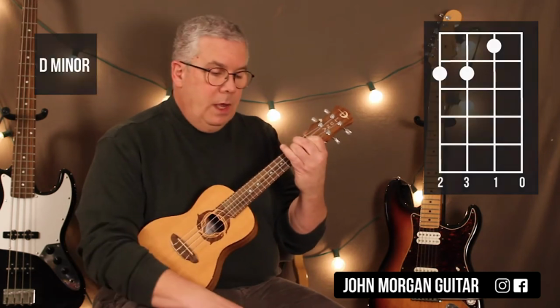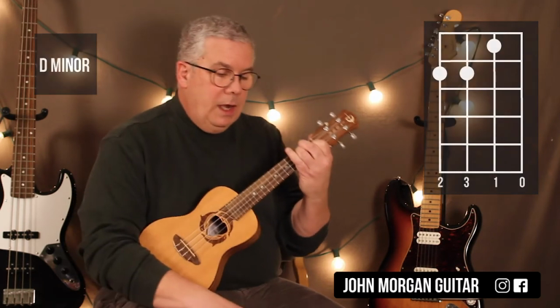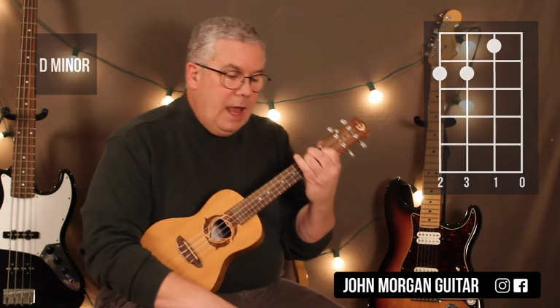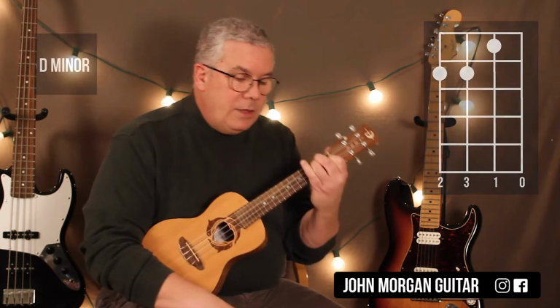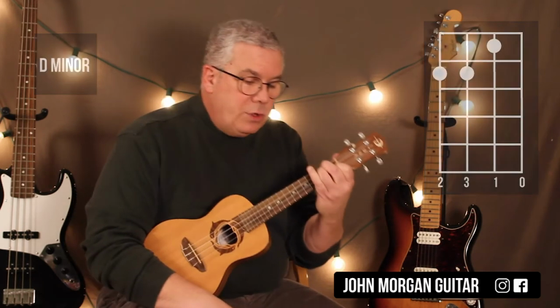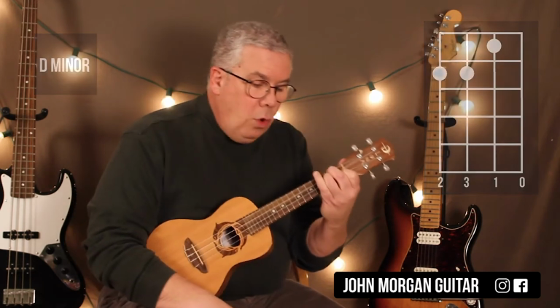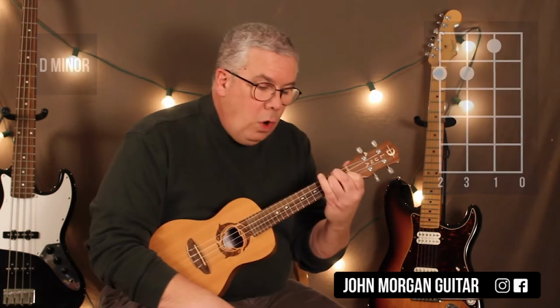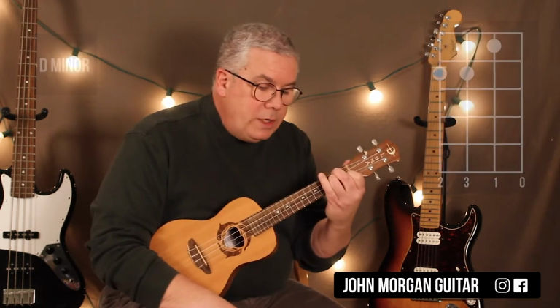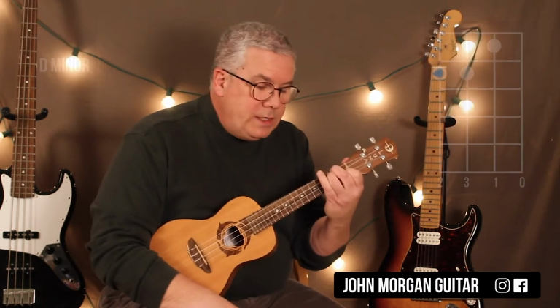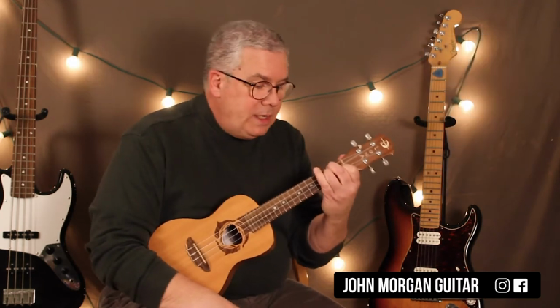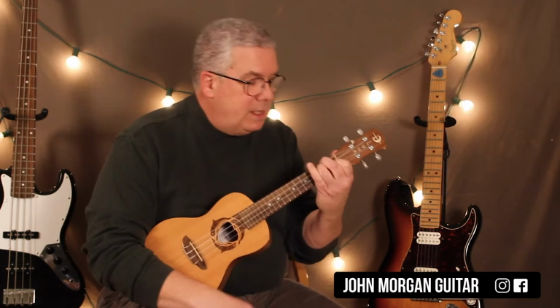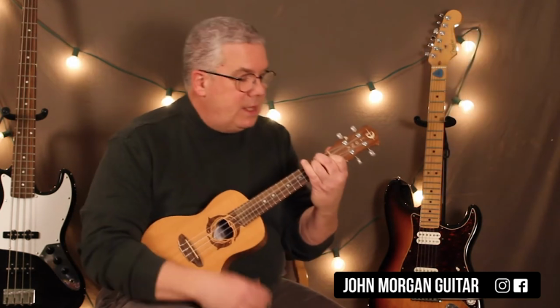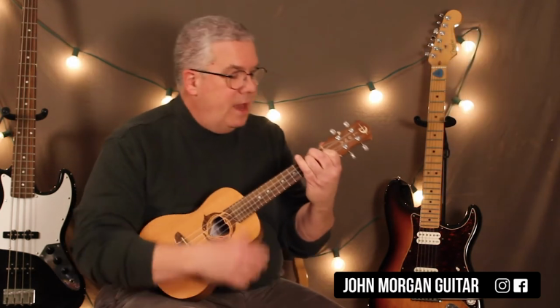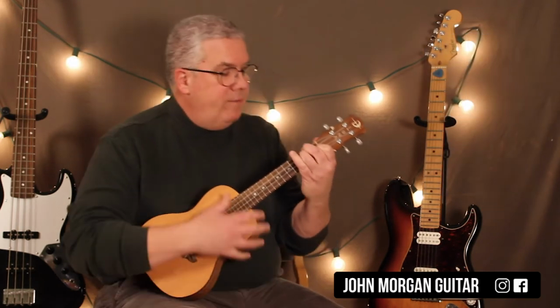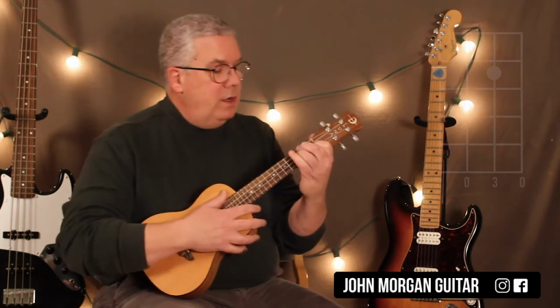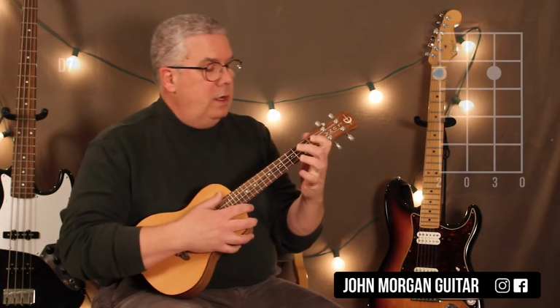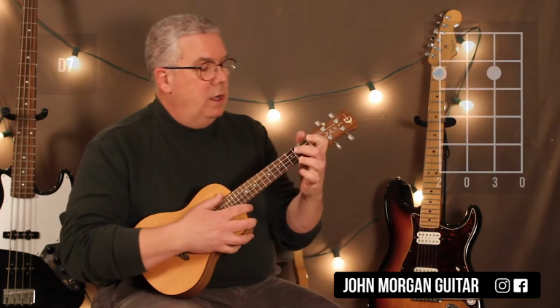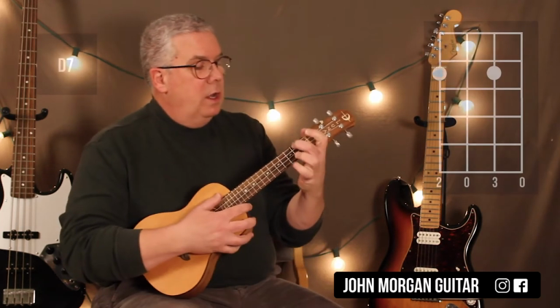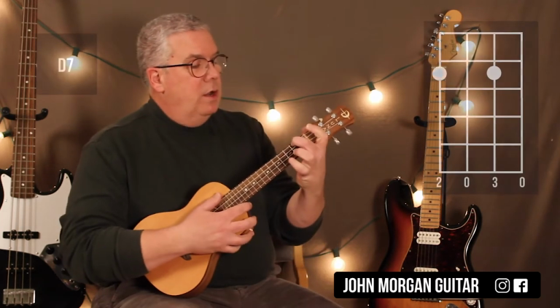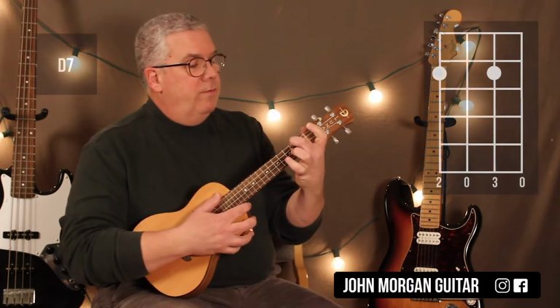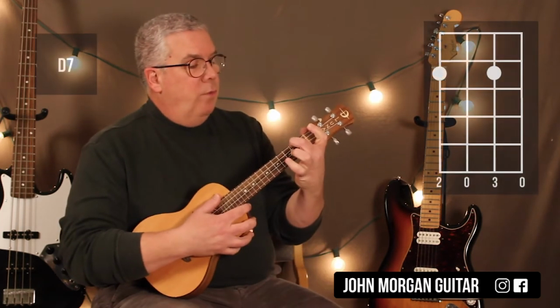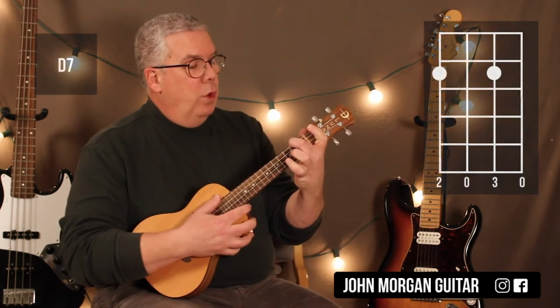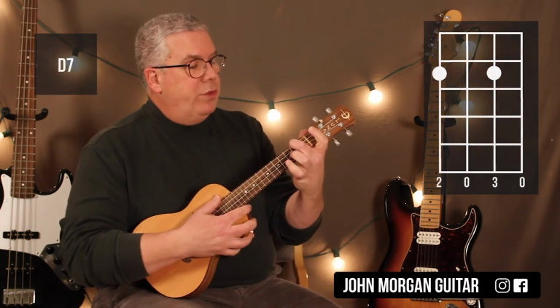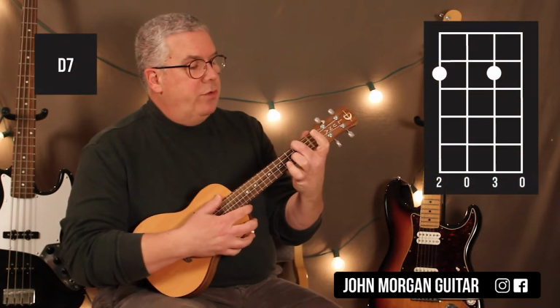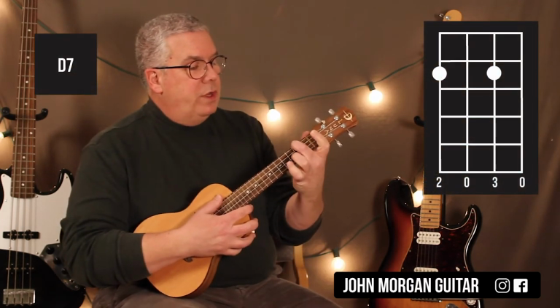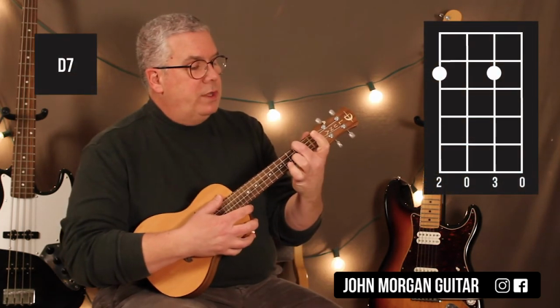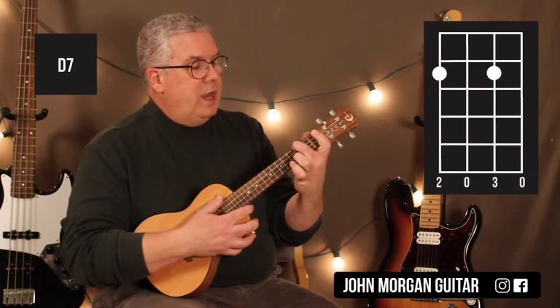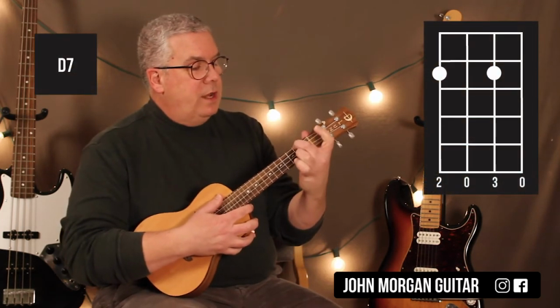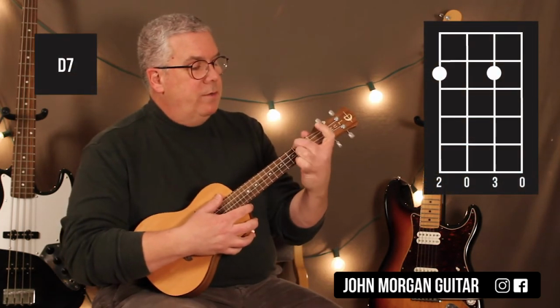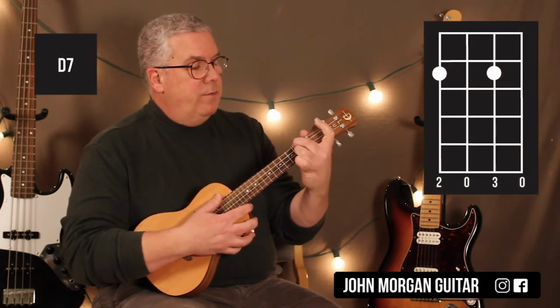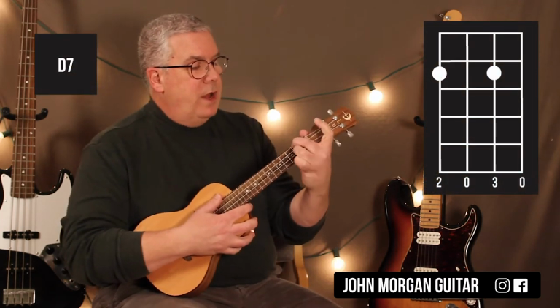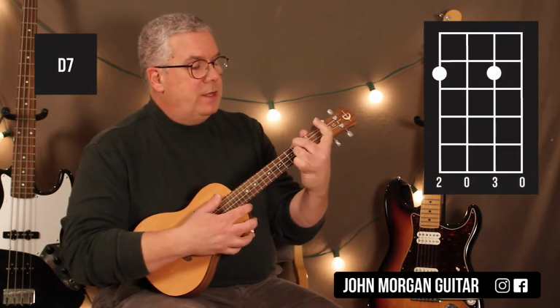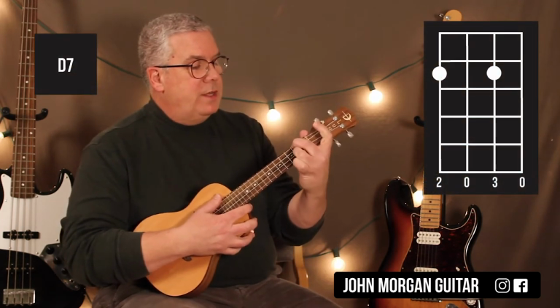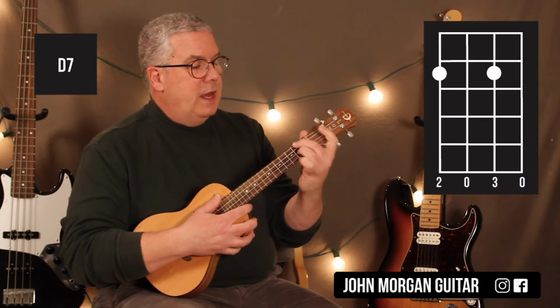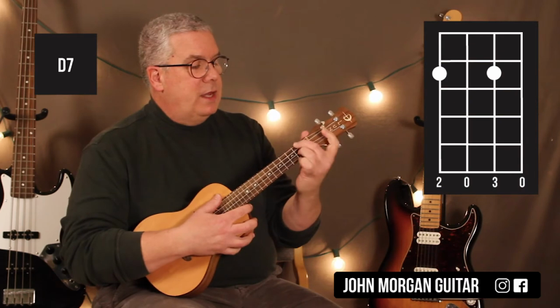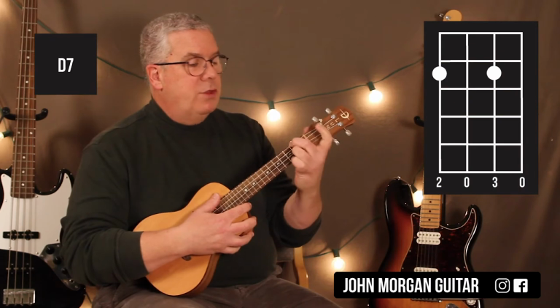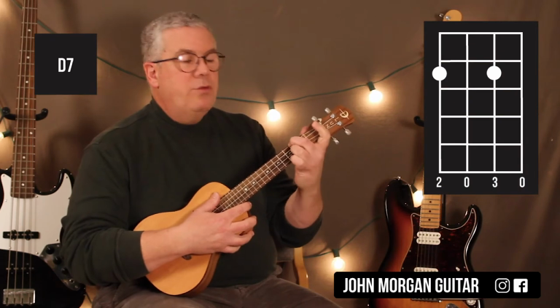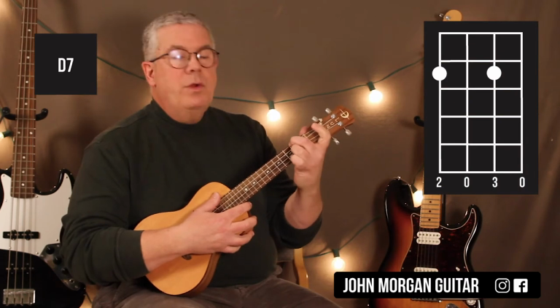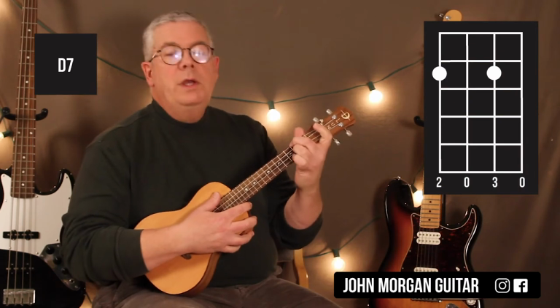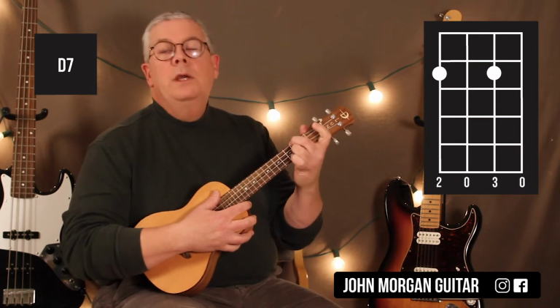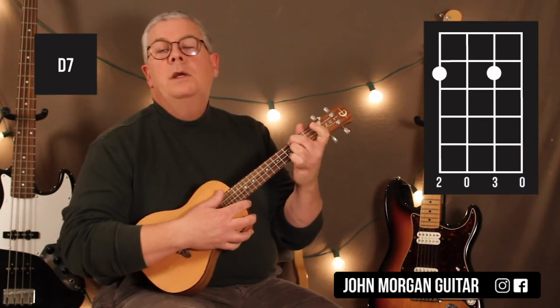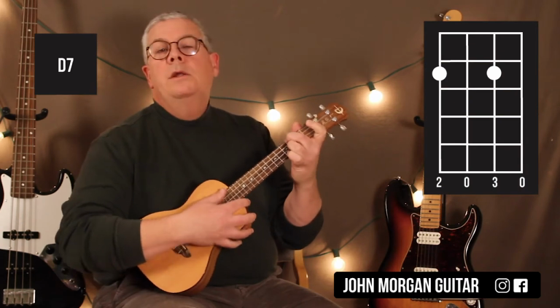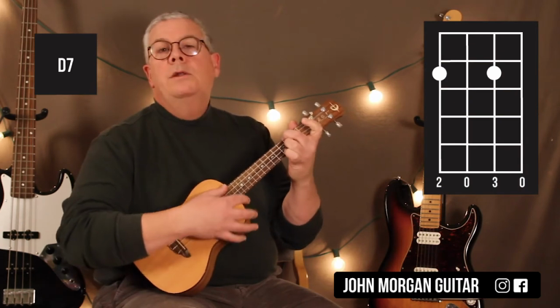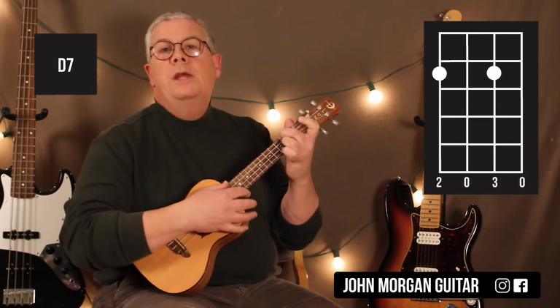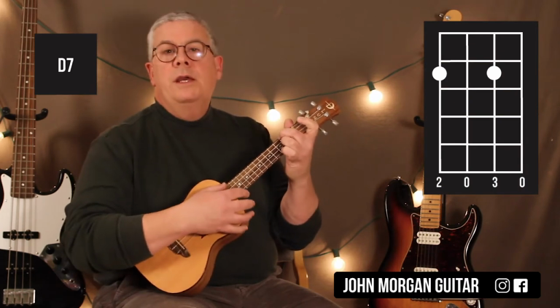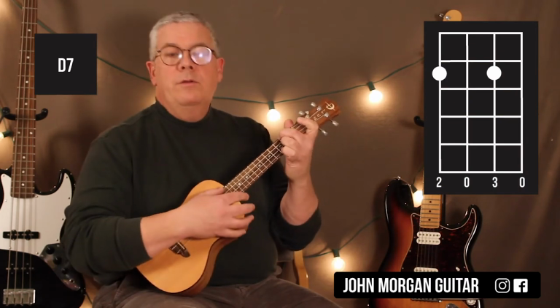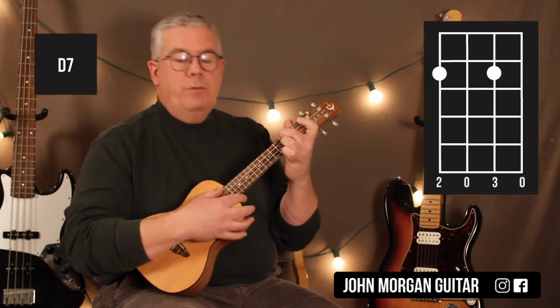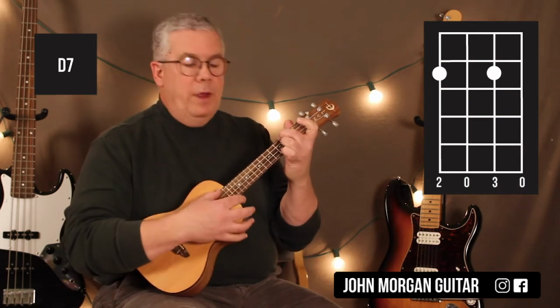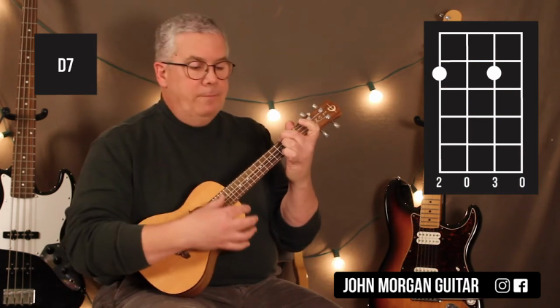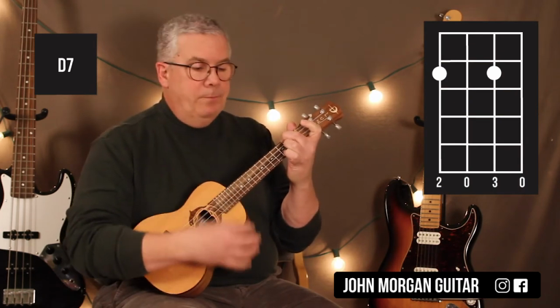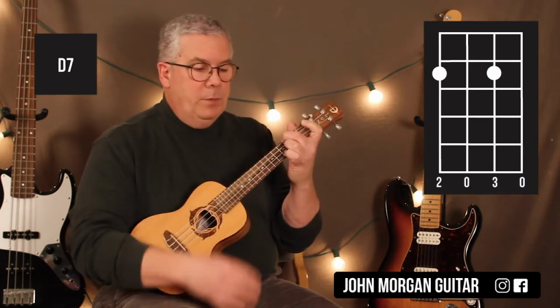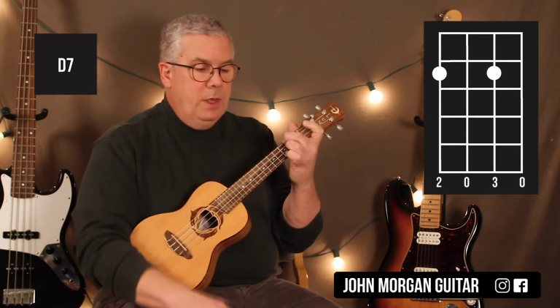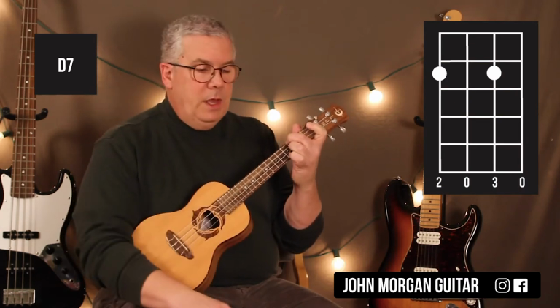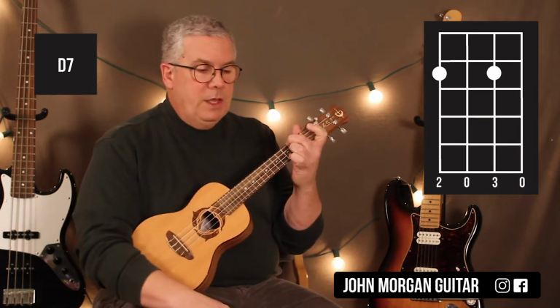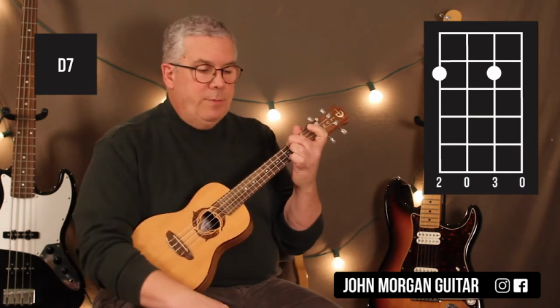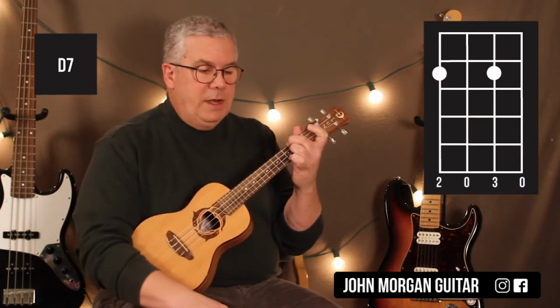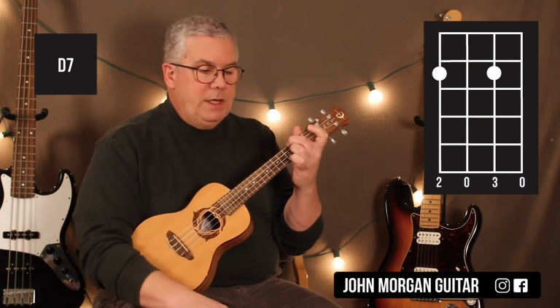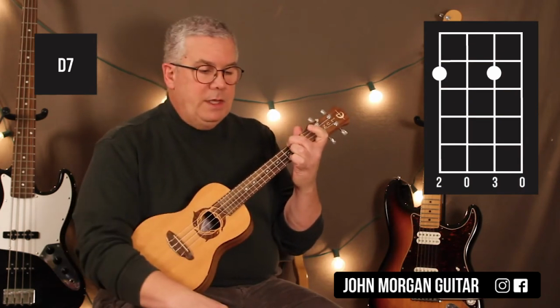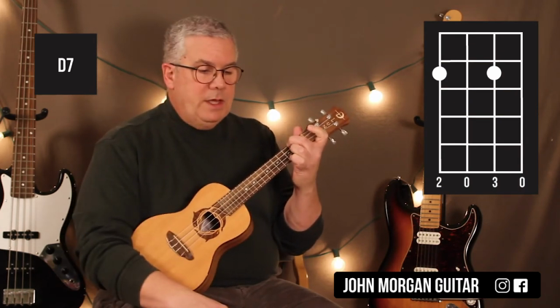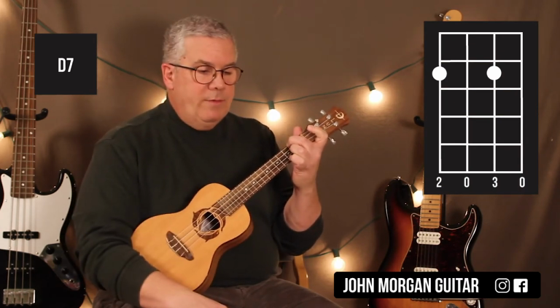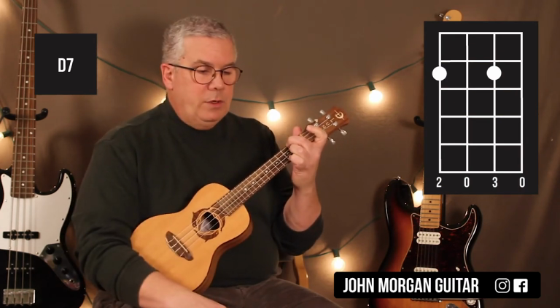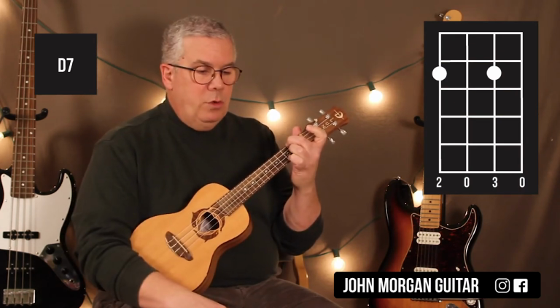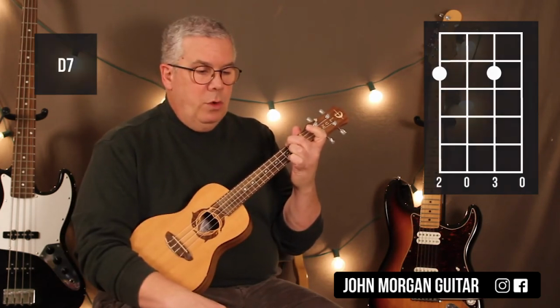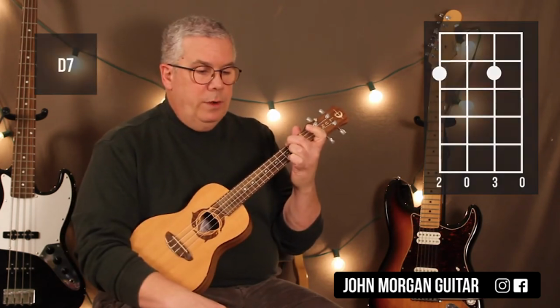Last chord, D7: 4th string, 2nd fret; 2nd string, 2nd fret. That's my D7 chord.